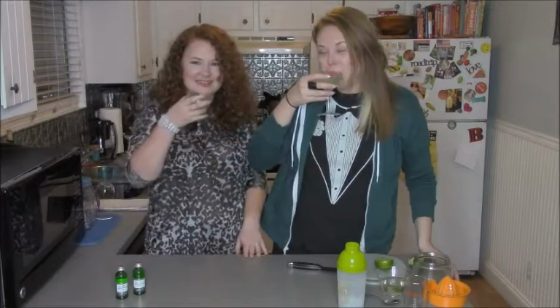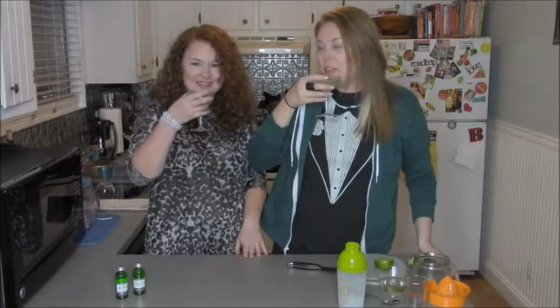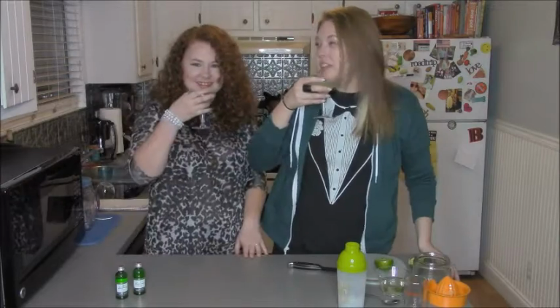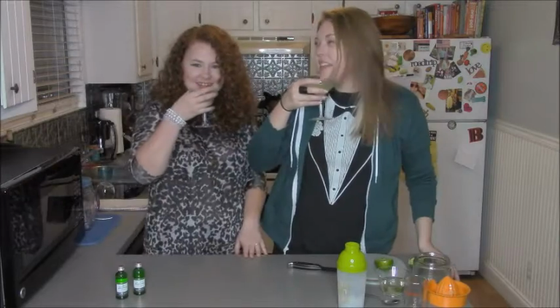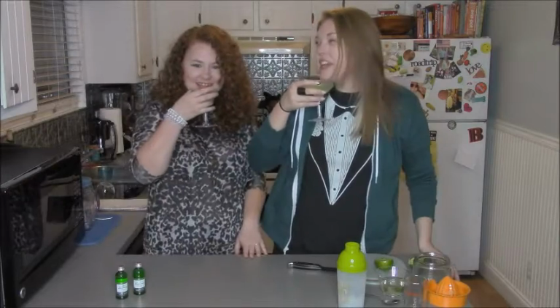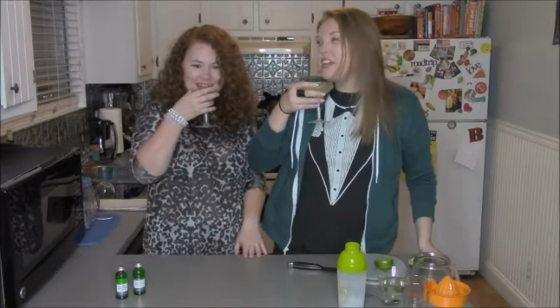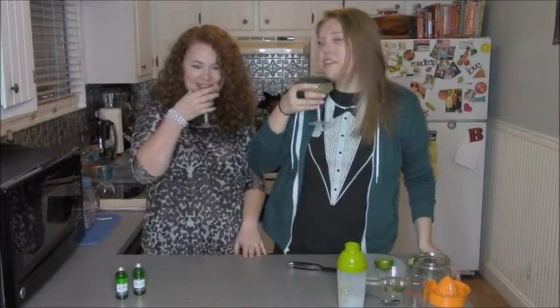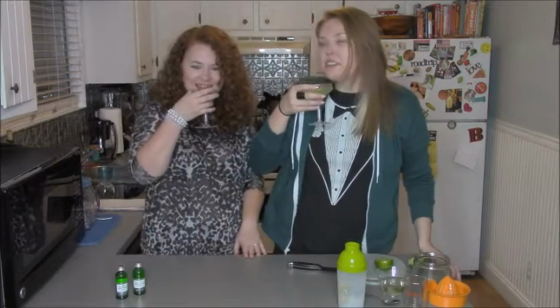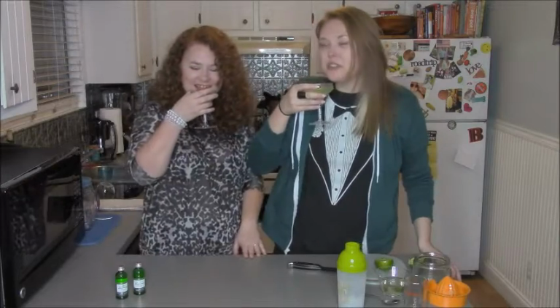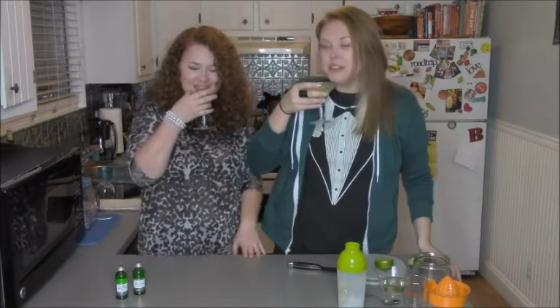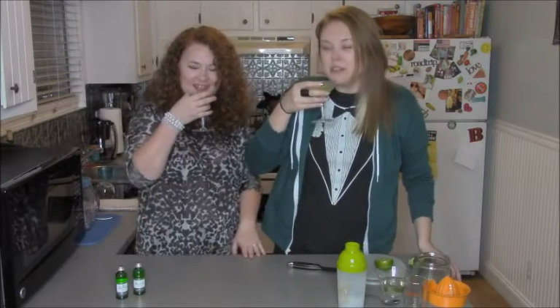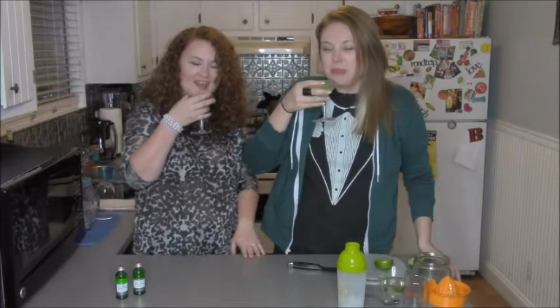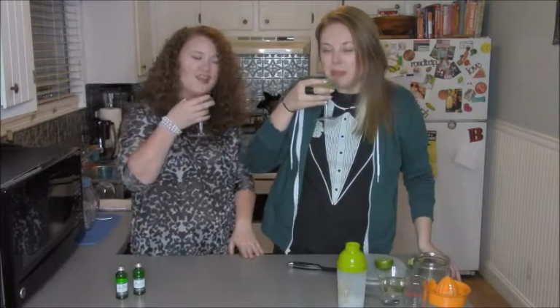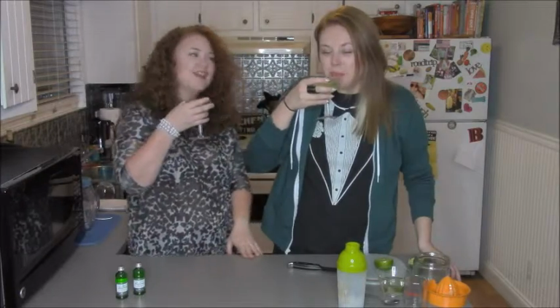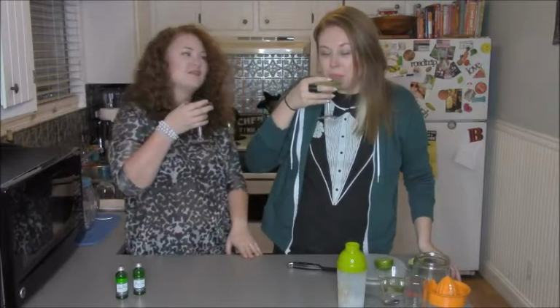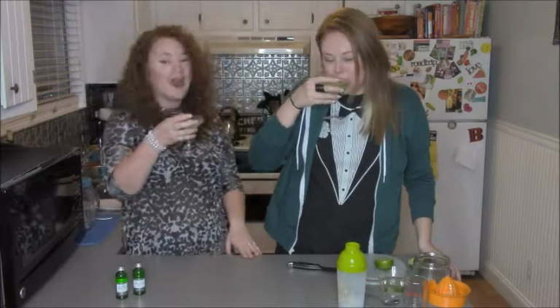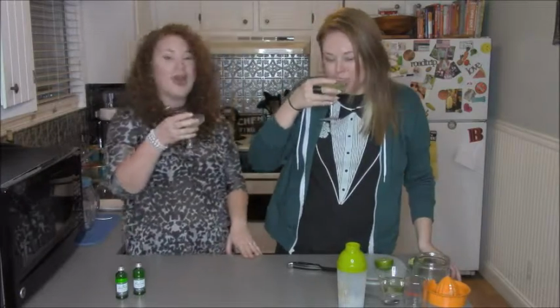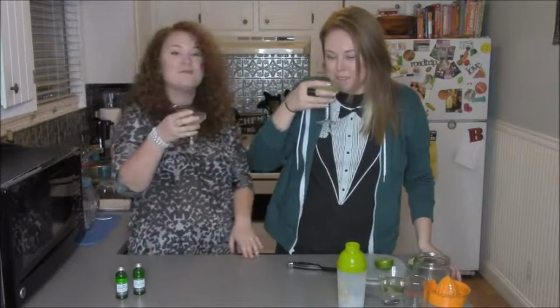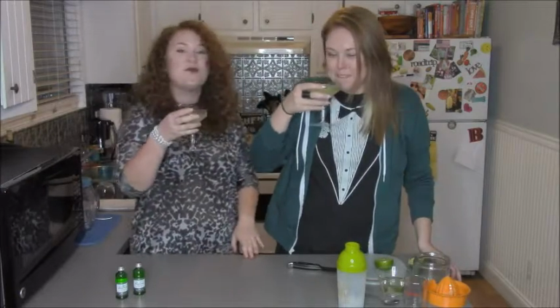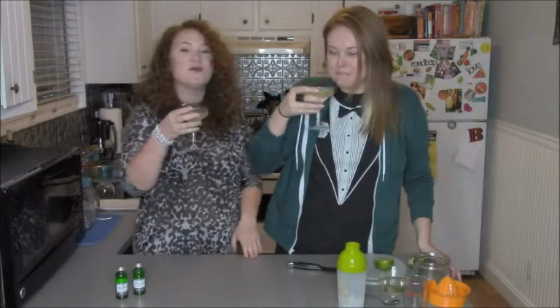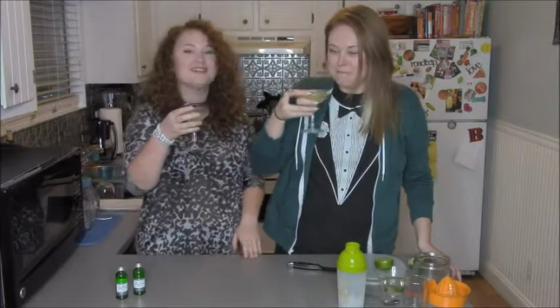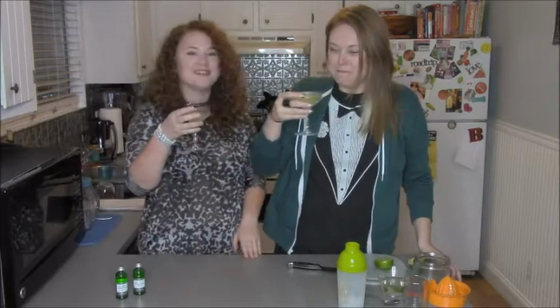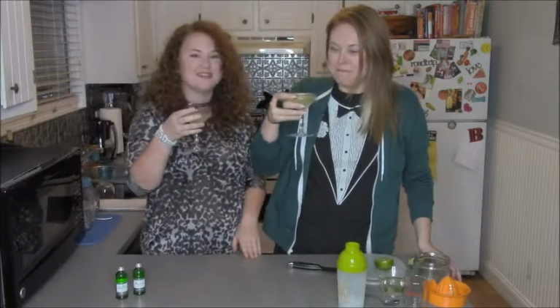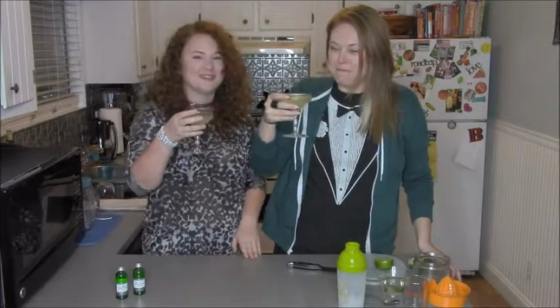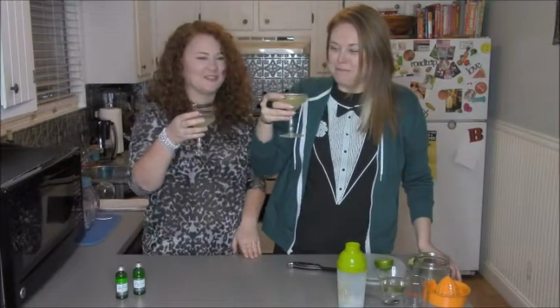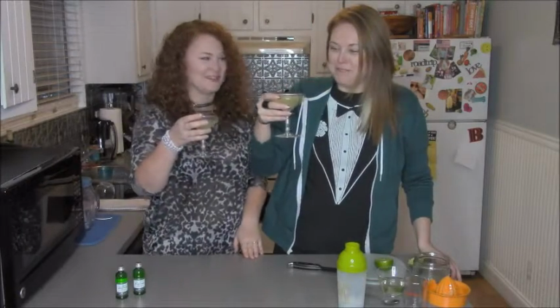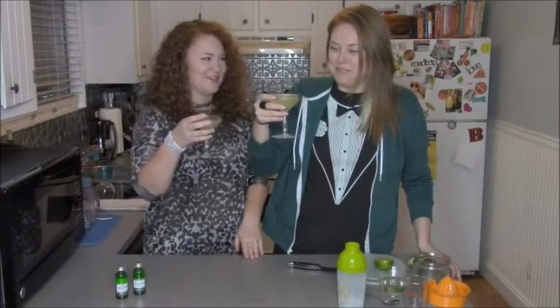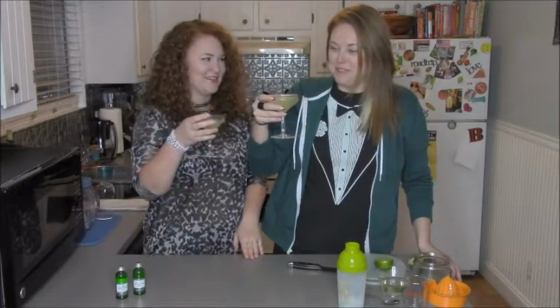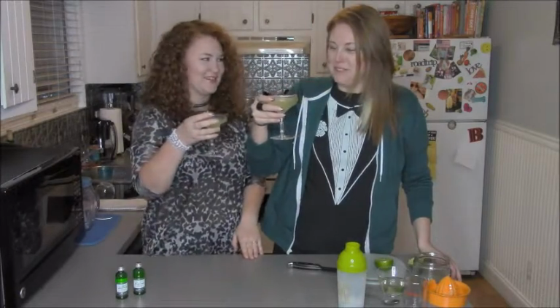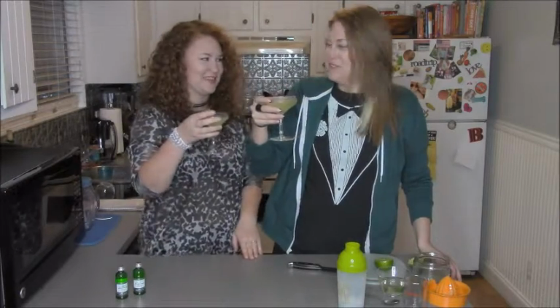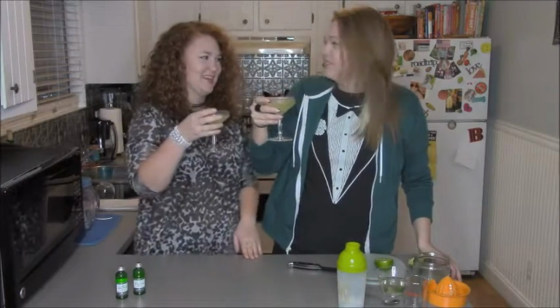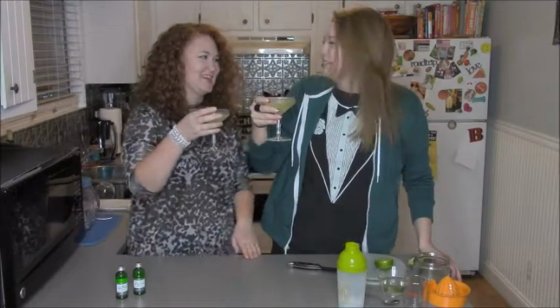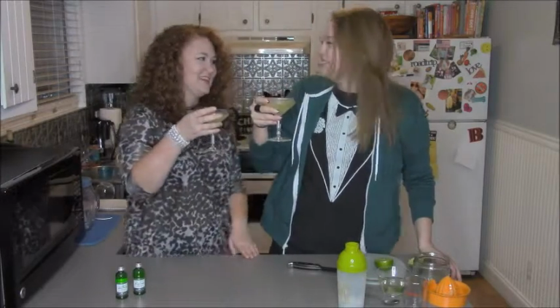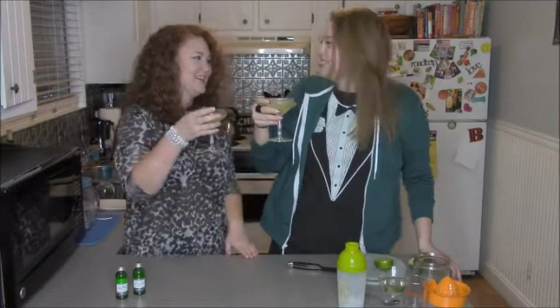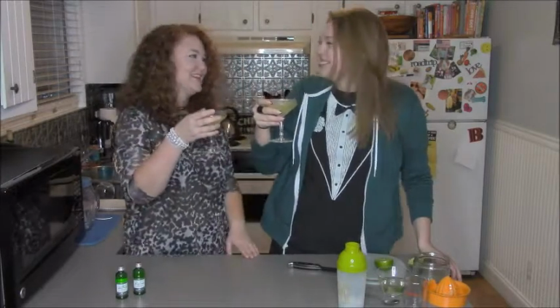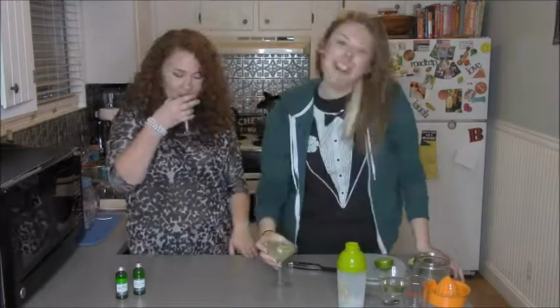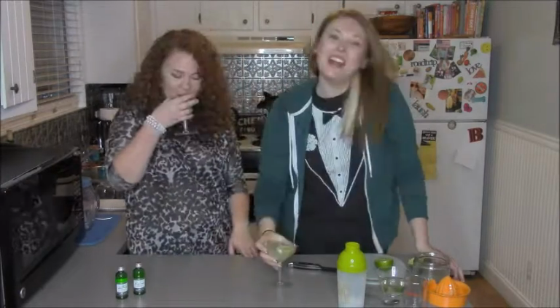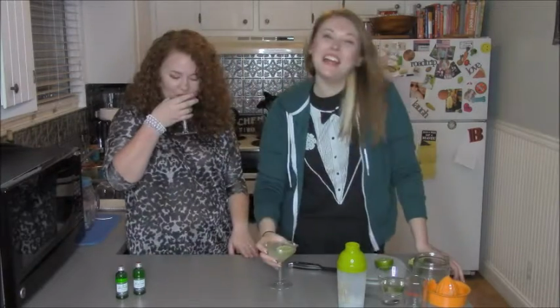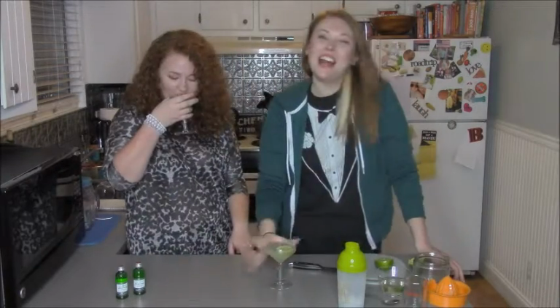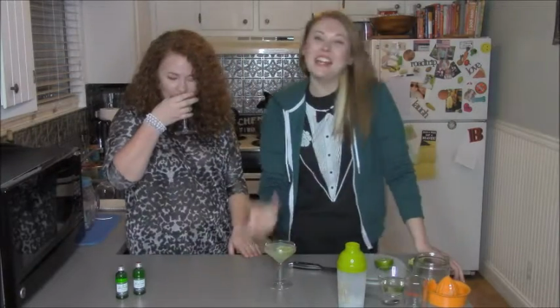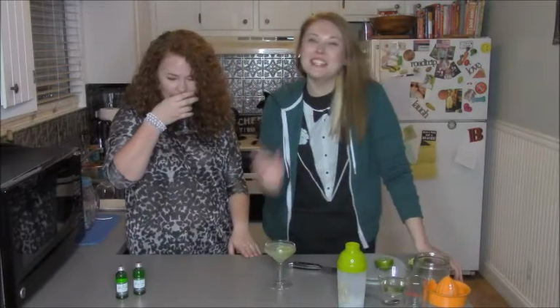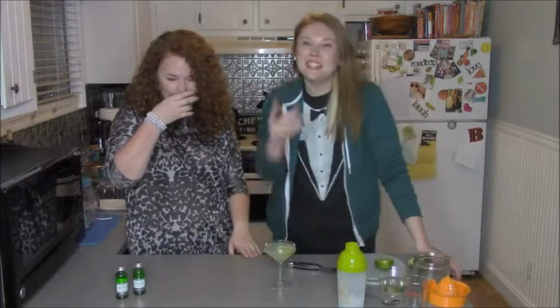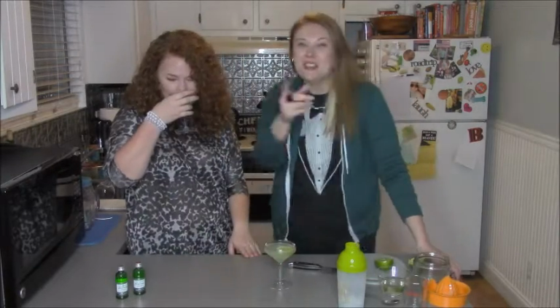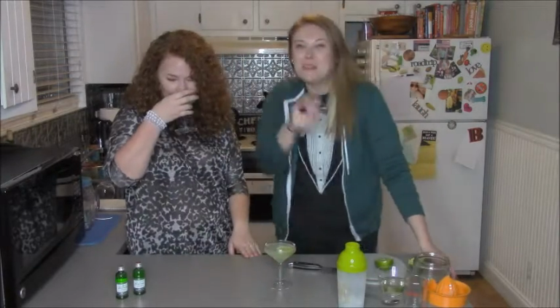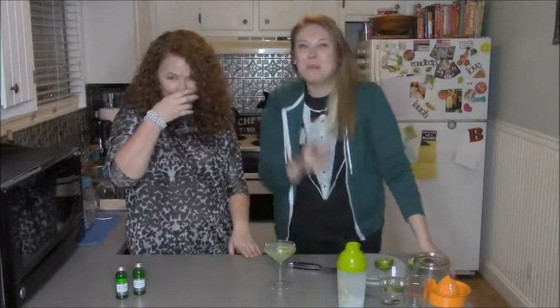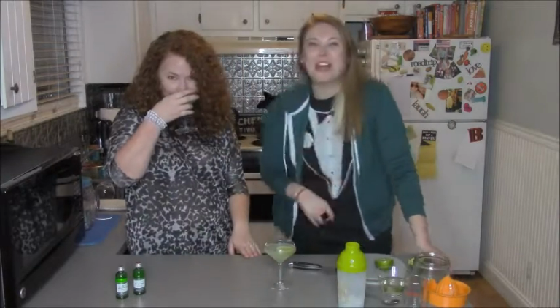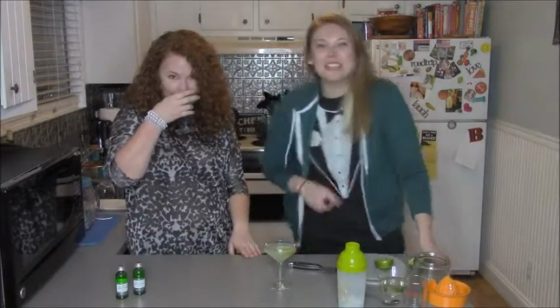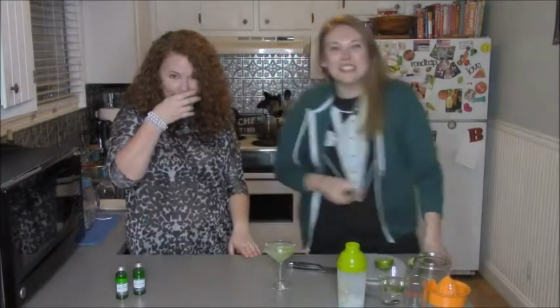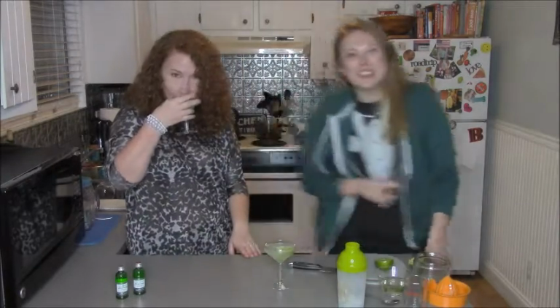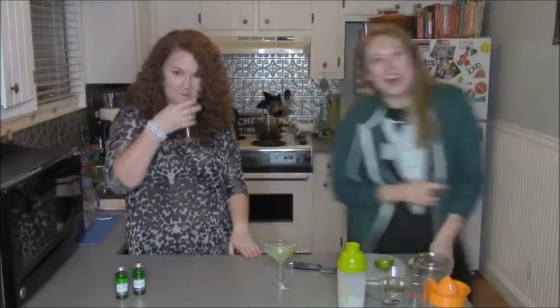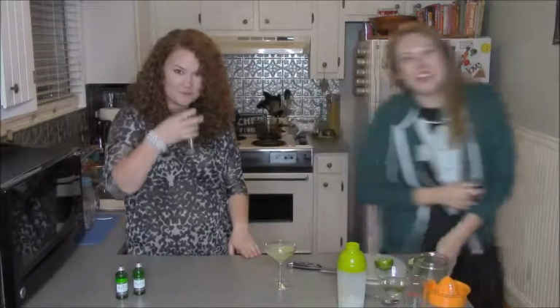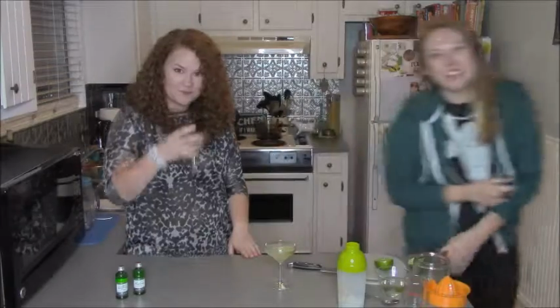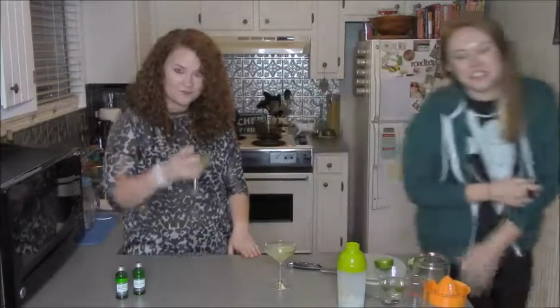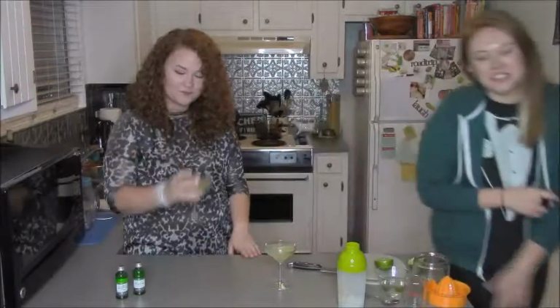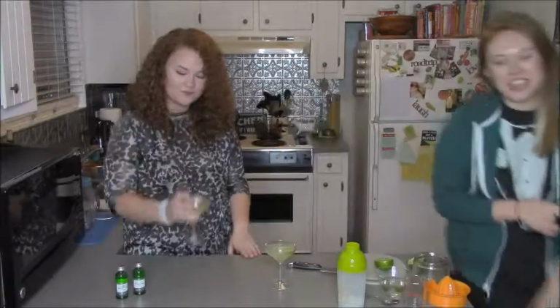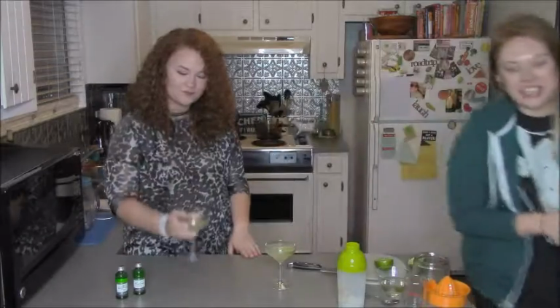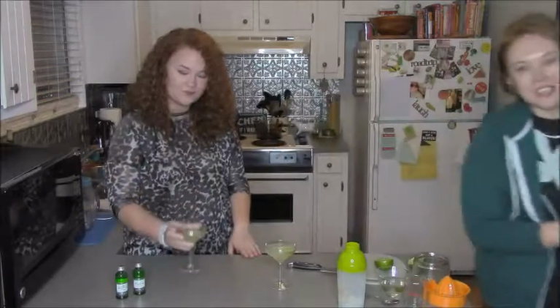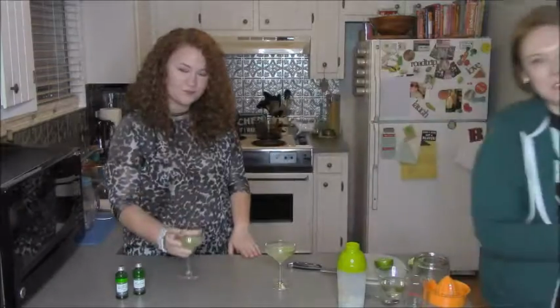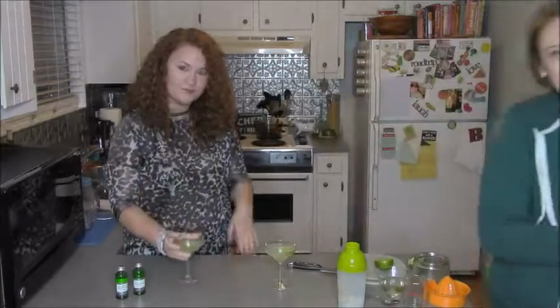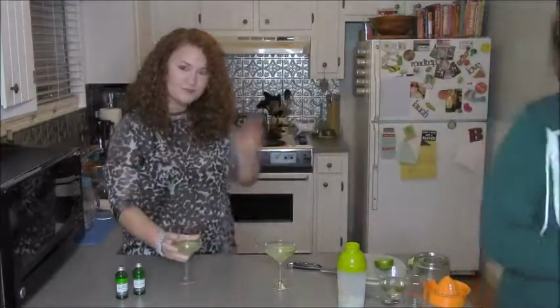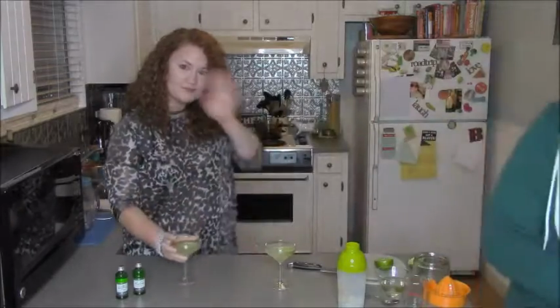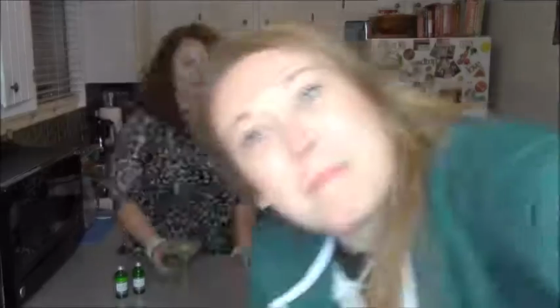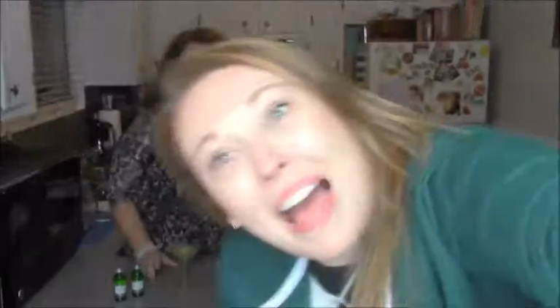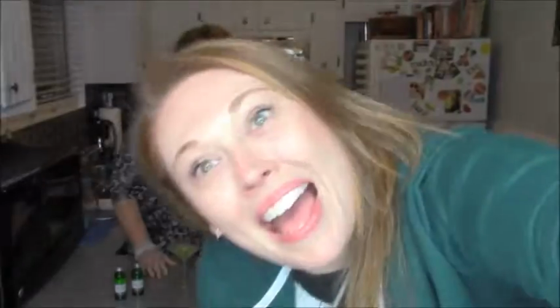I can't even give a good outro because I'm just enjoying this so much. Raven, thank you for joining me. I'm always here to drink the drinks. Alright guys, you're the best. I'll see you next week. Bye!